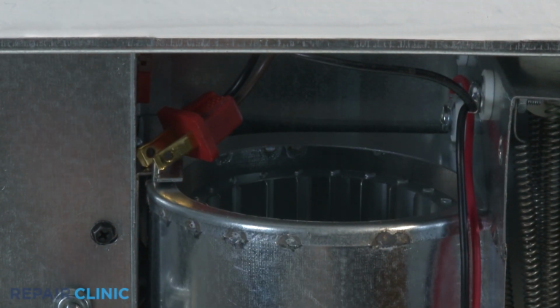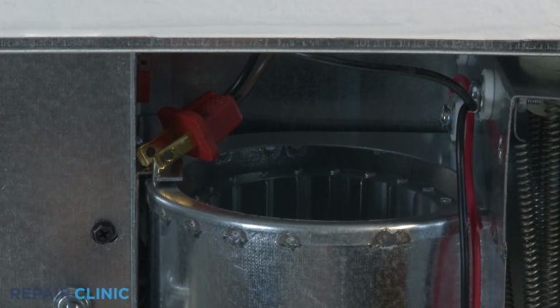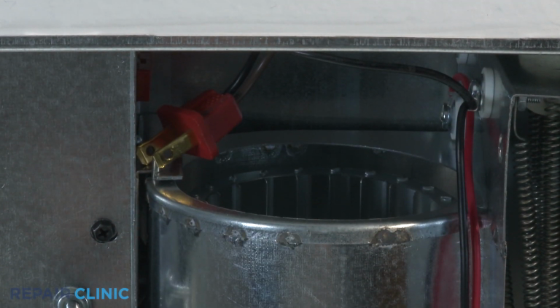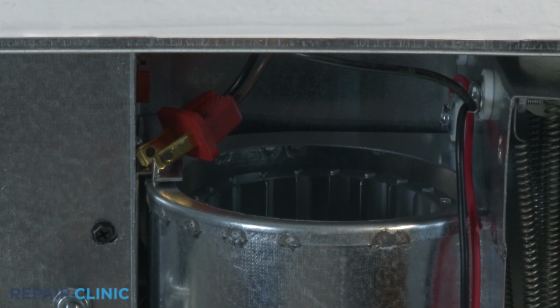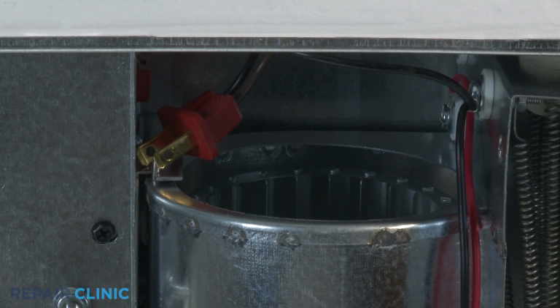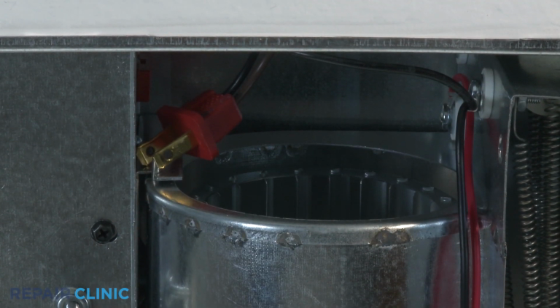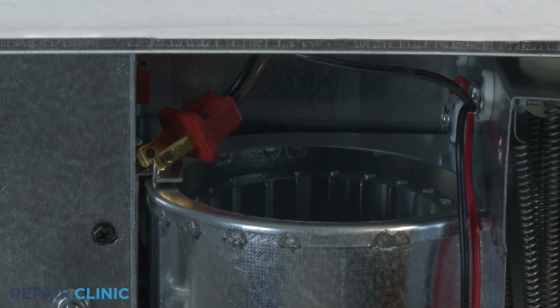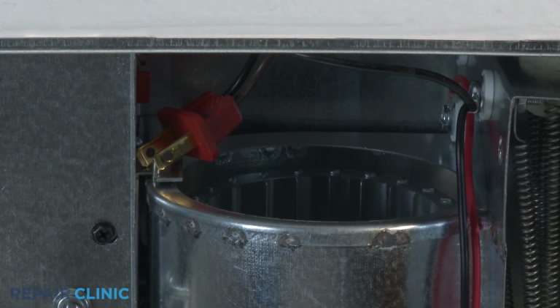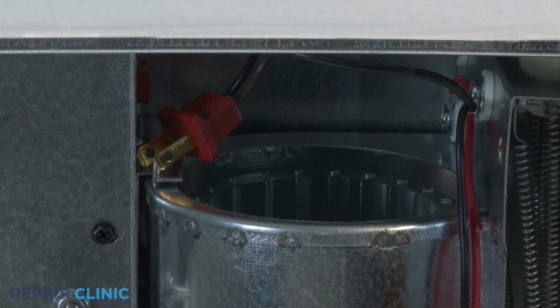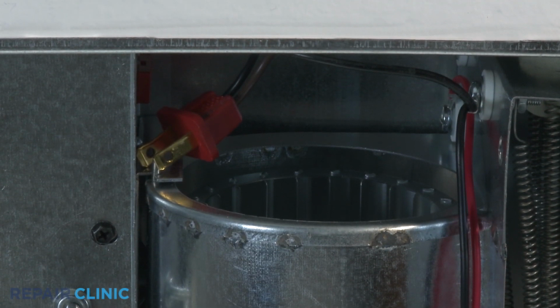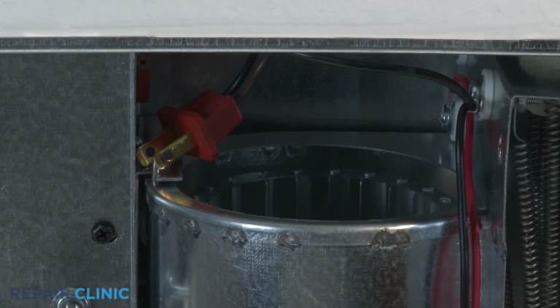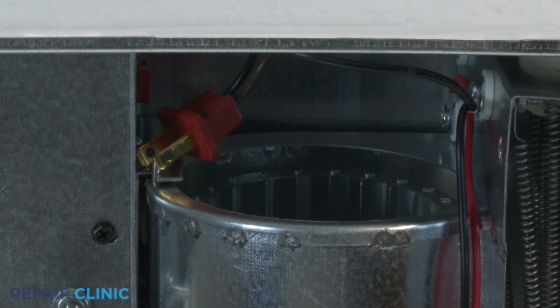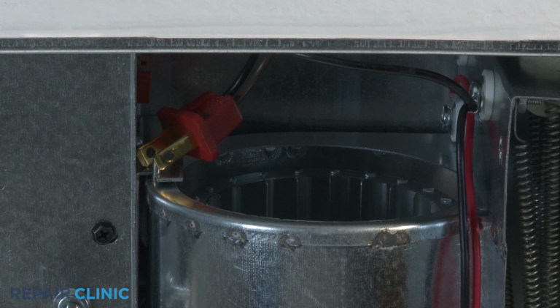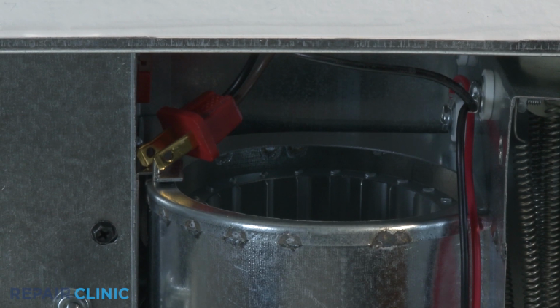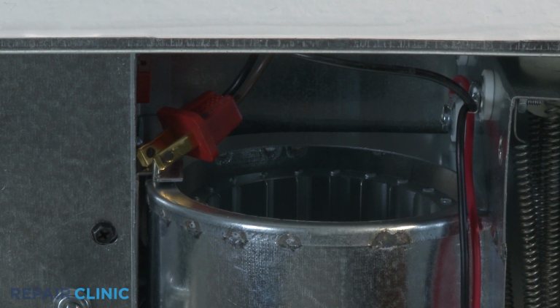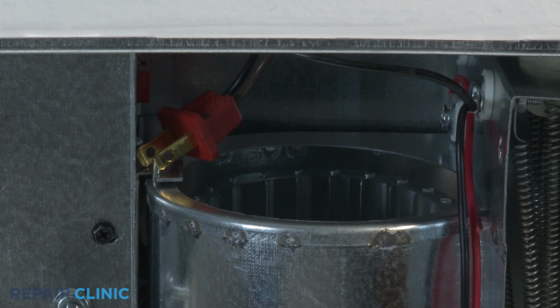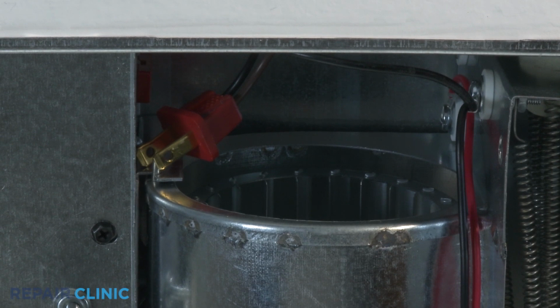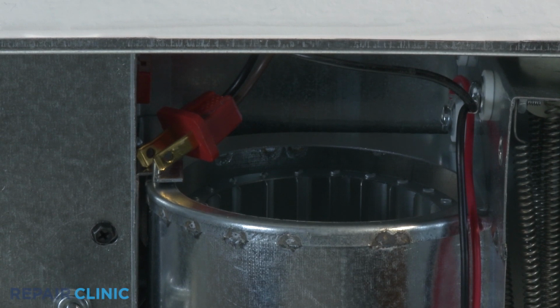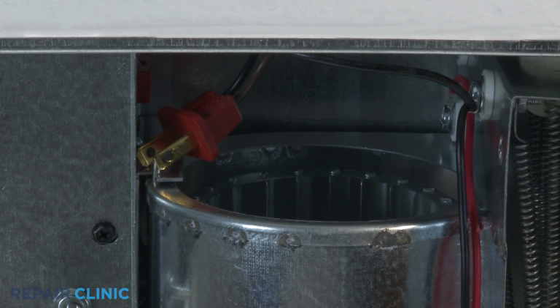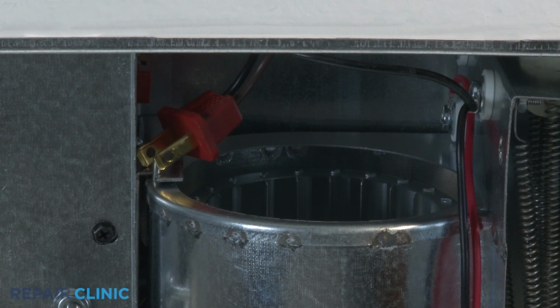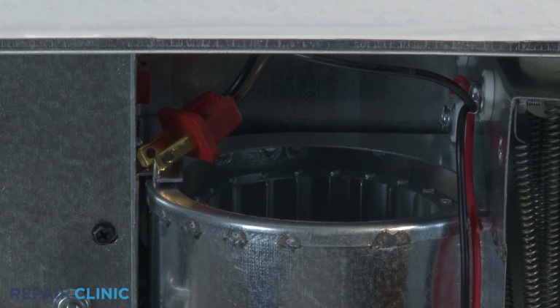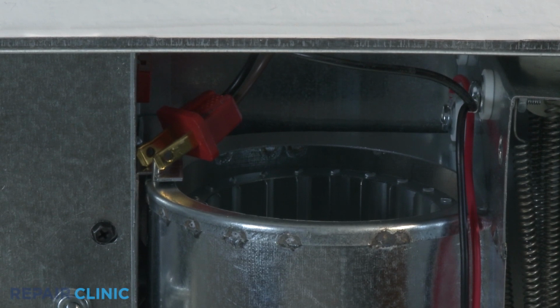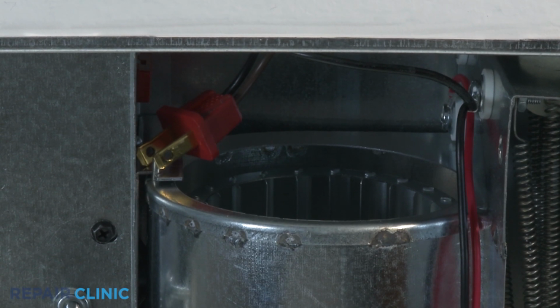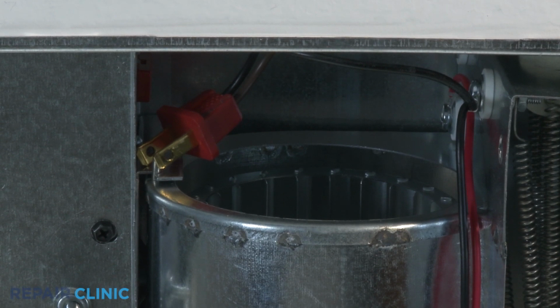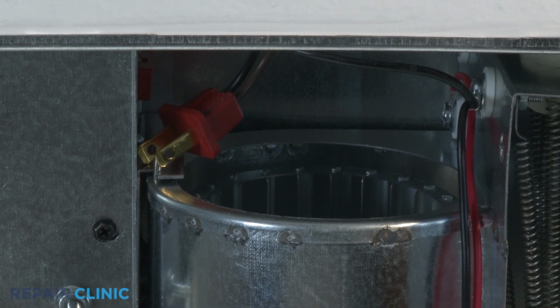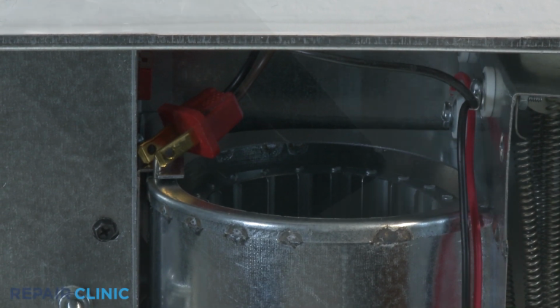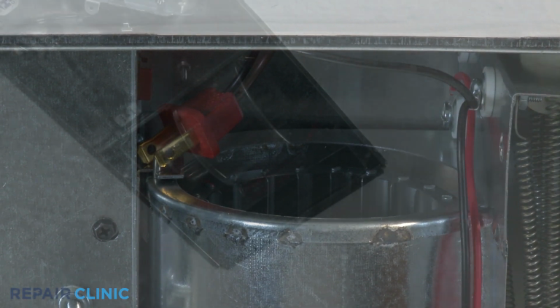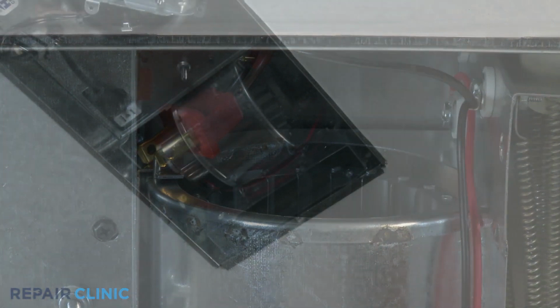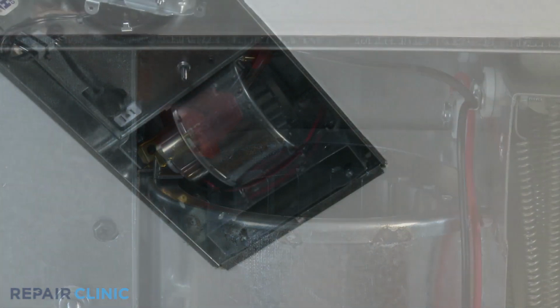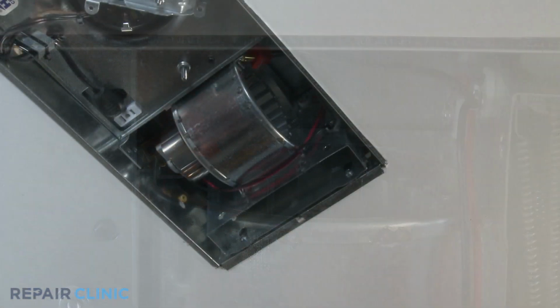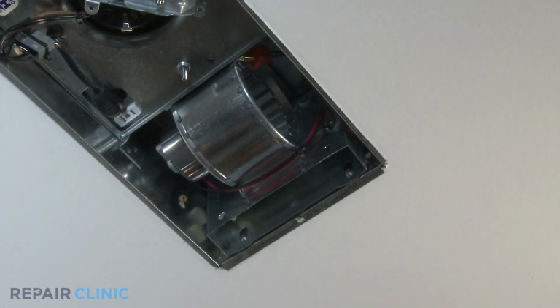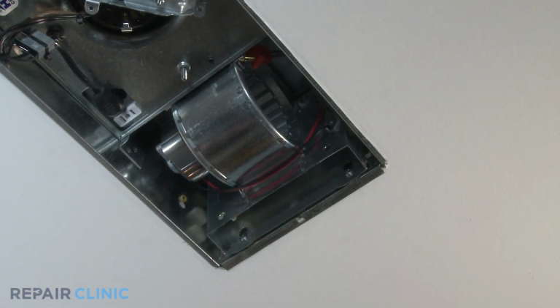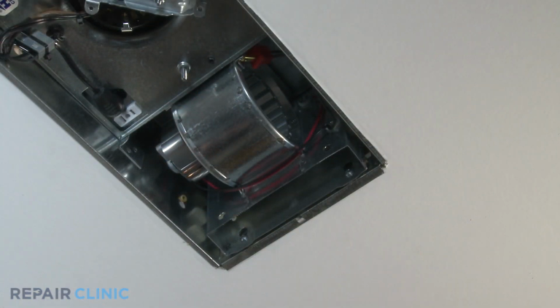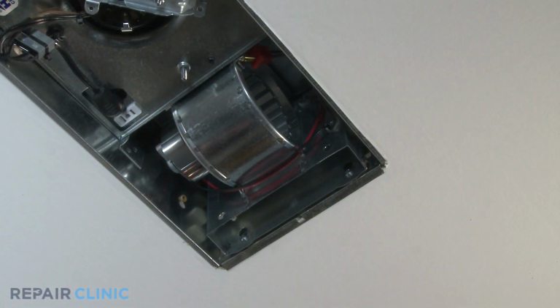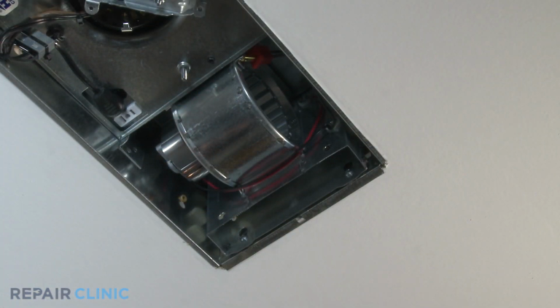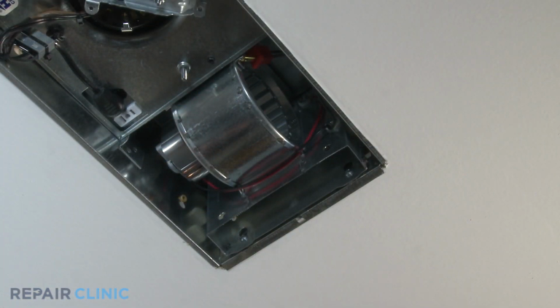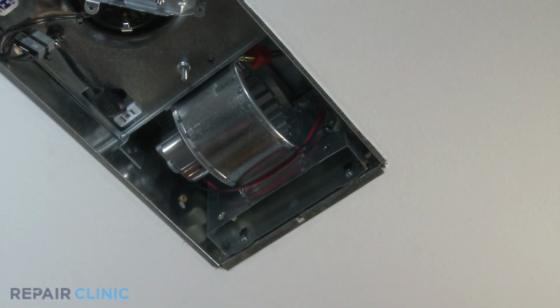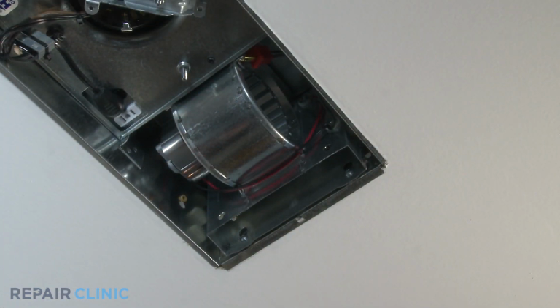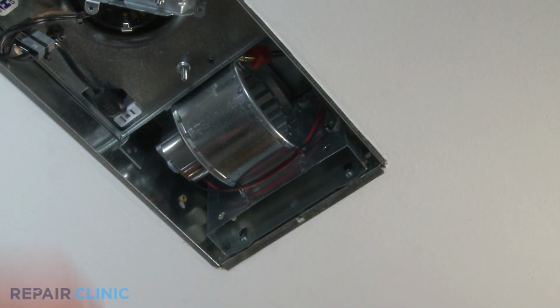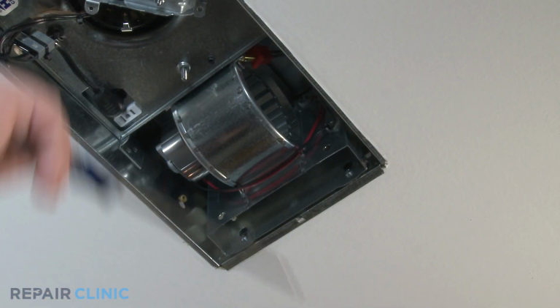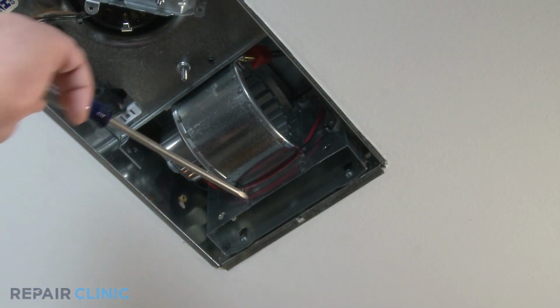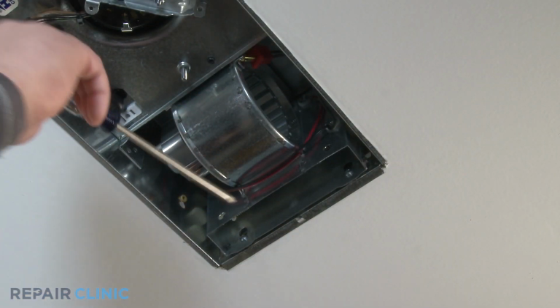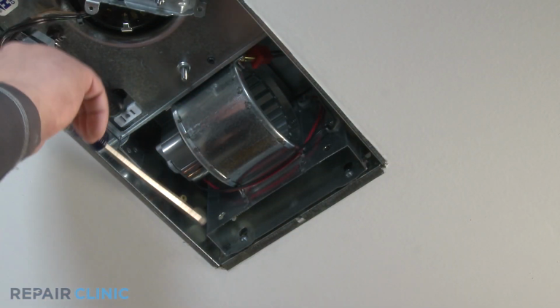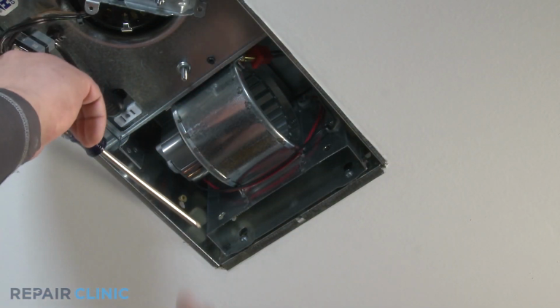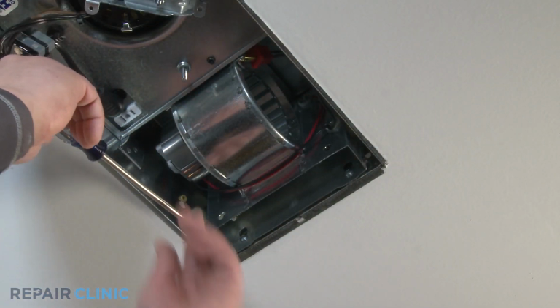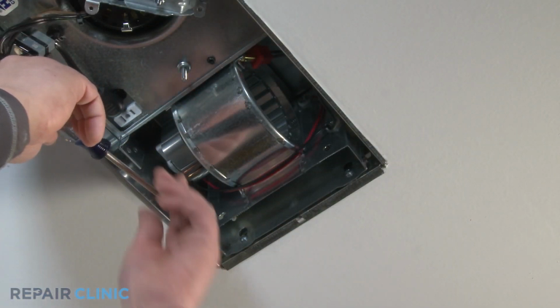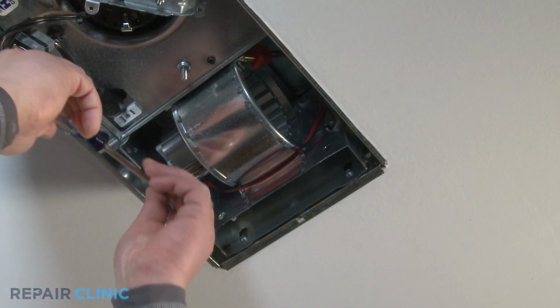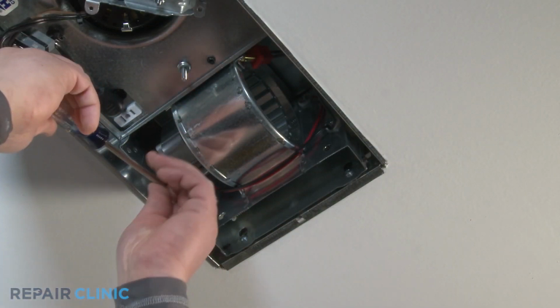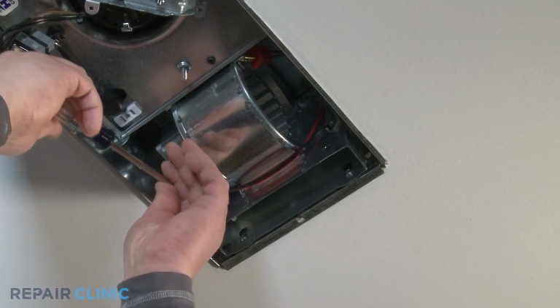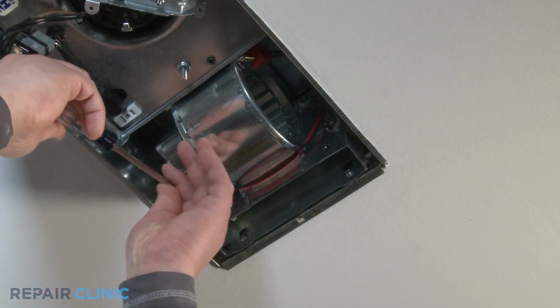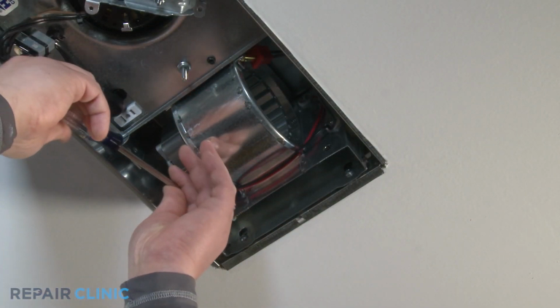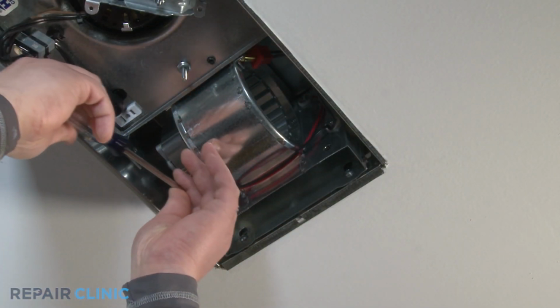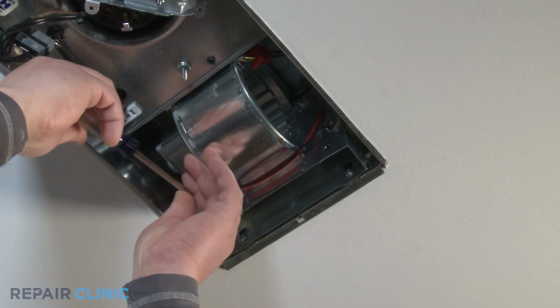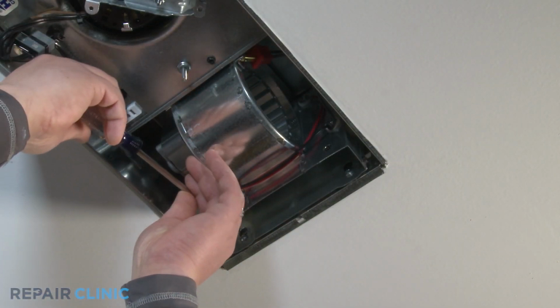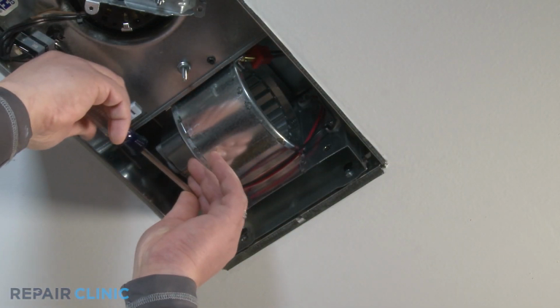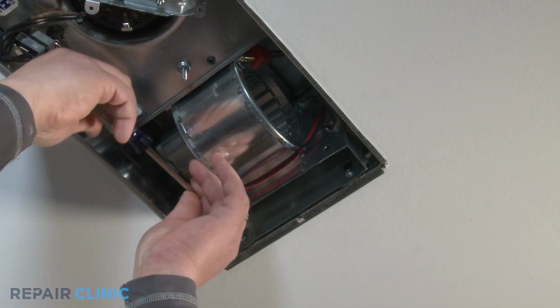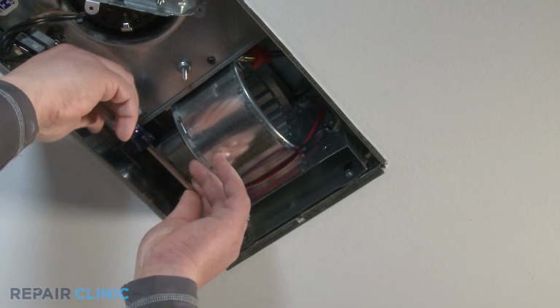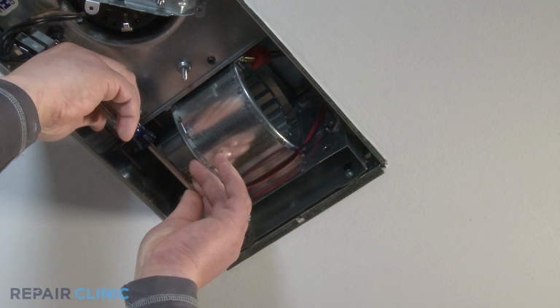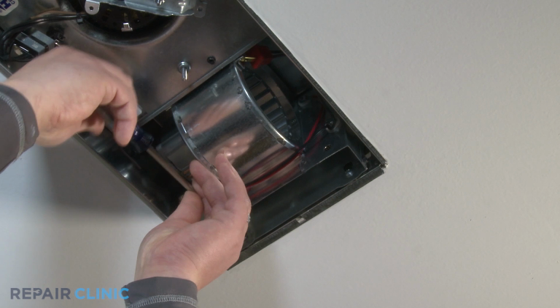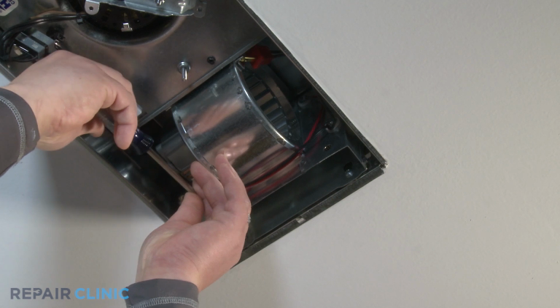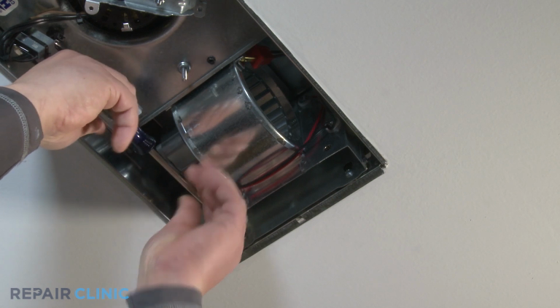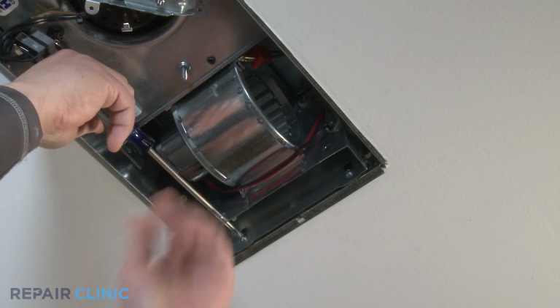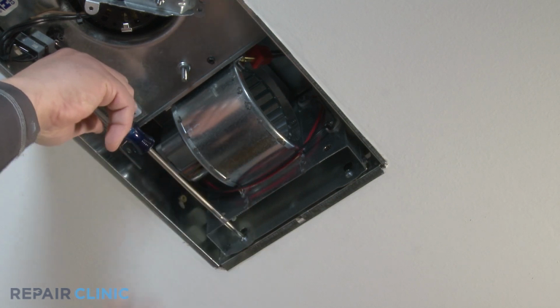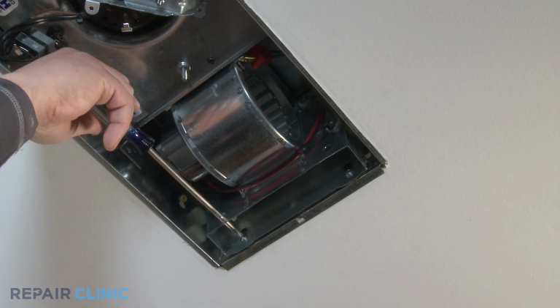Through the access holes, use a Phillips screwdriver to loosen both pan head screws mounting the heater scroll housing to the bath fan housing.